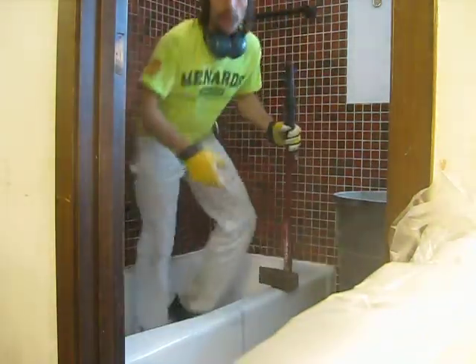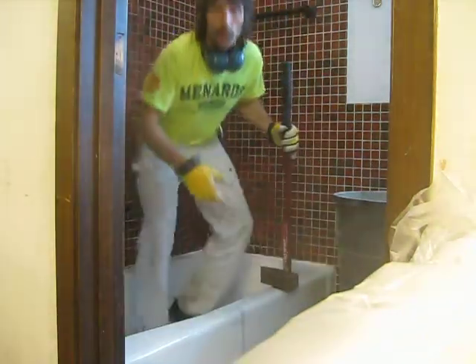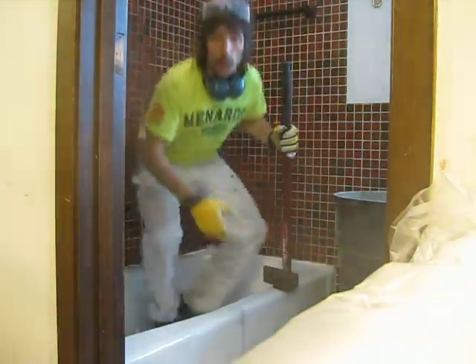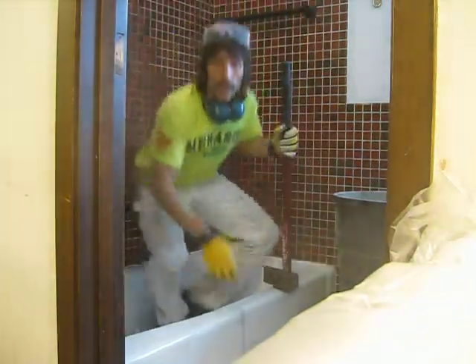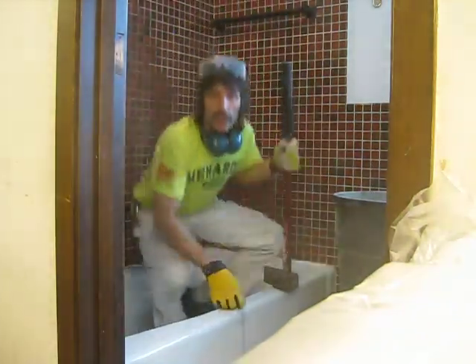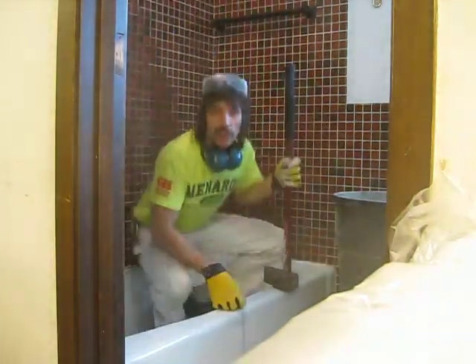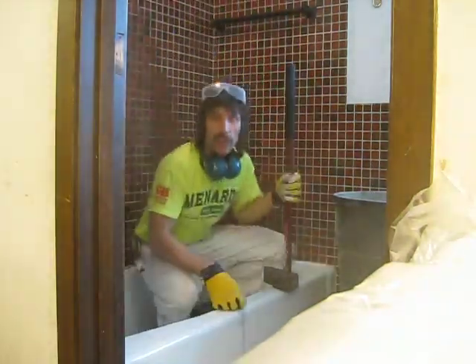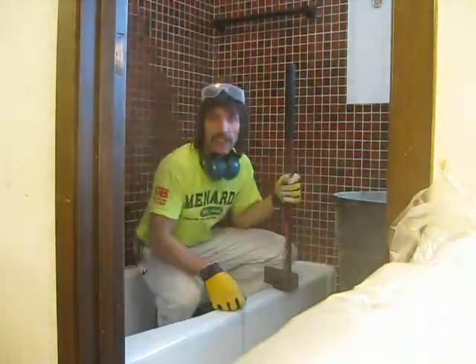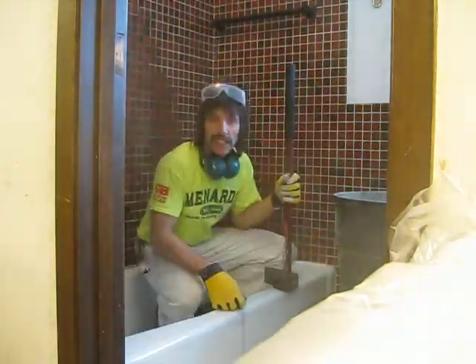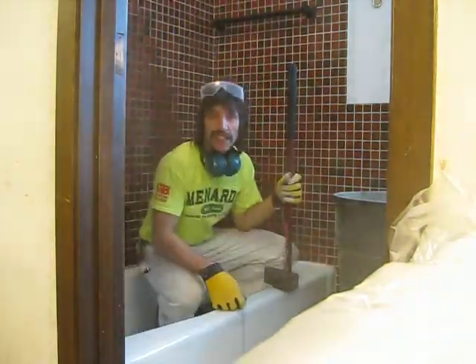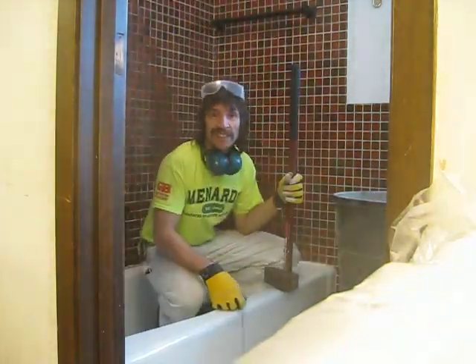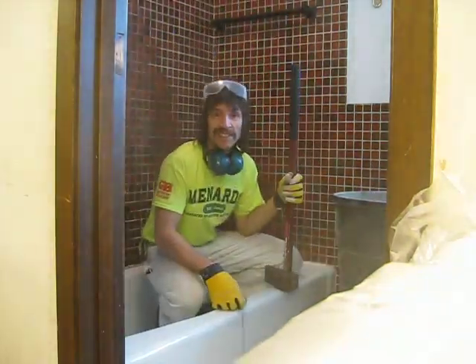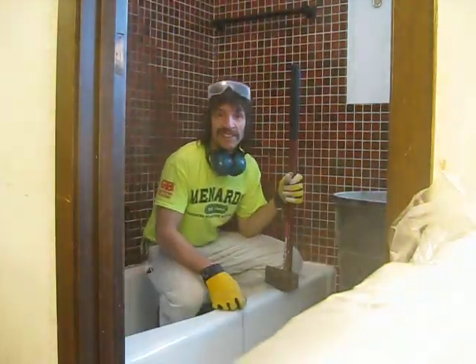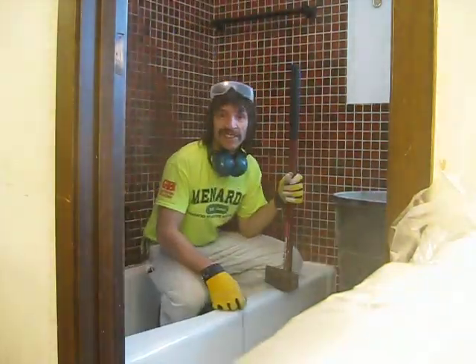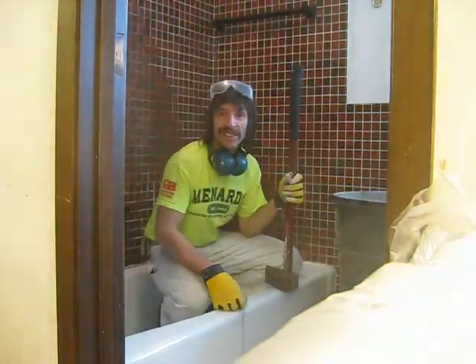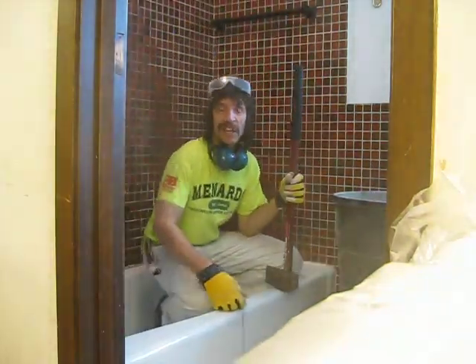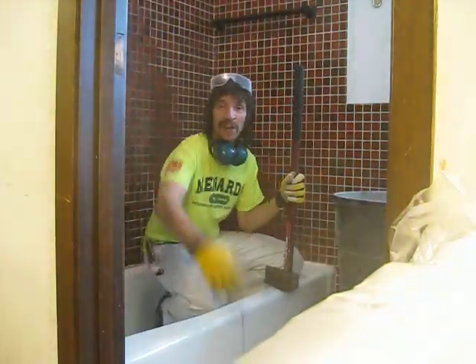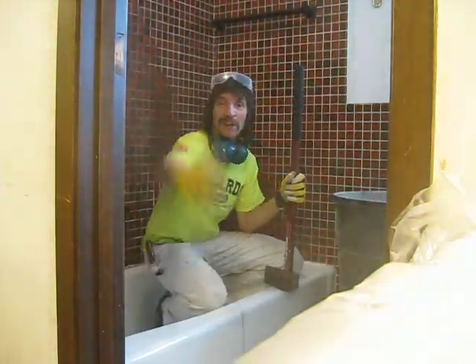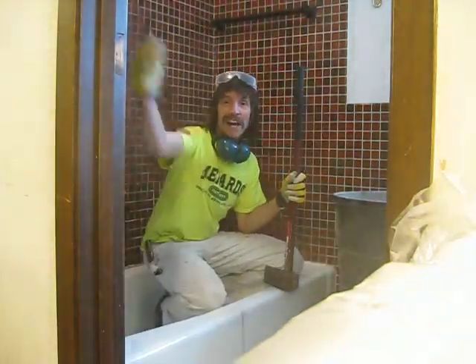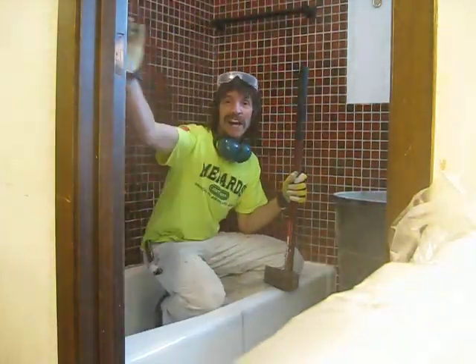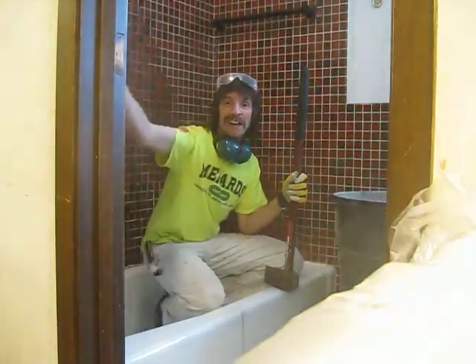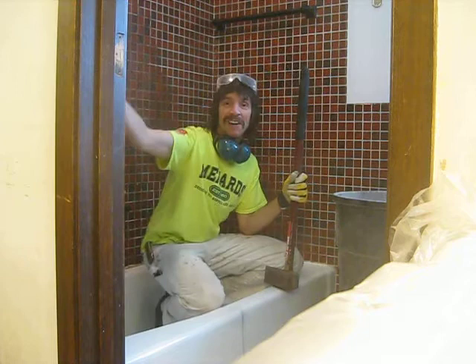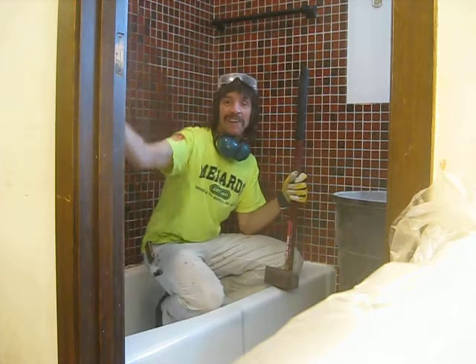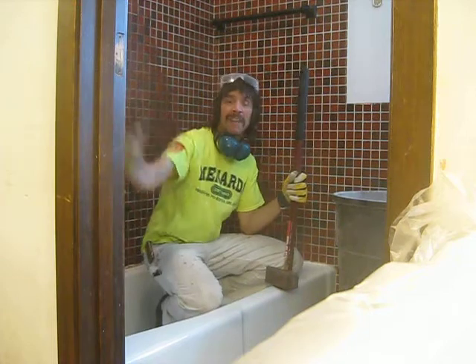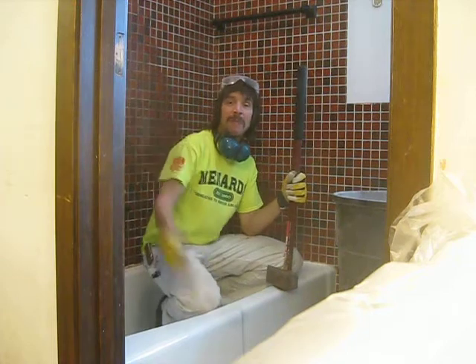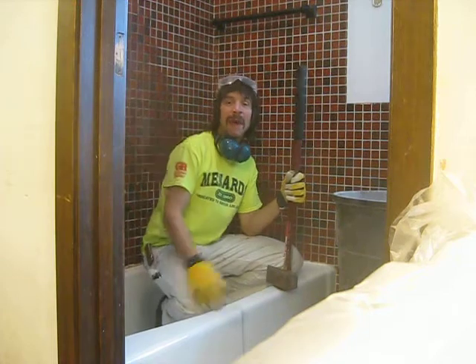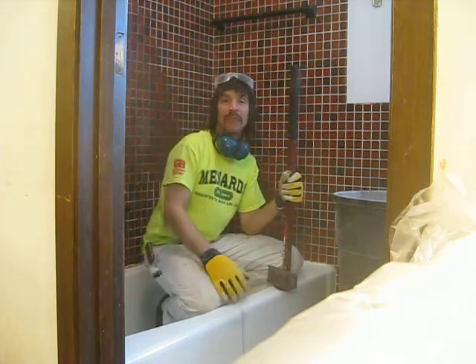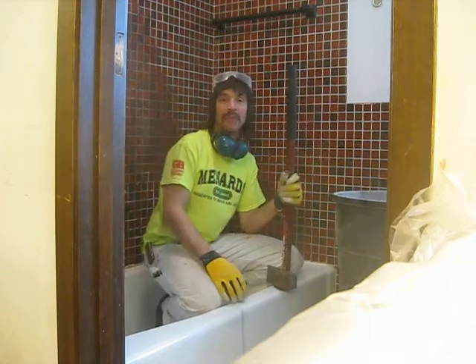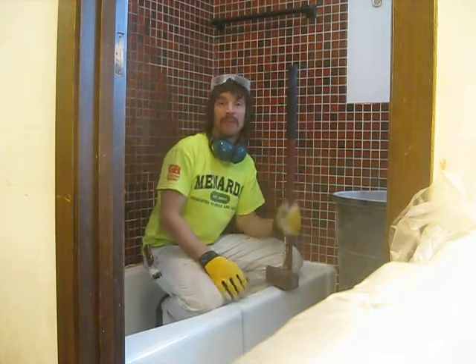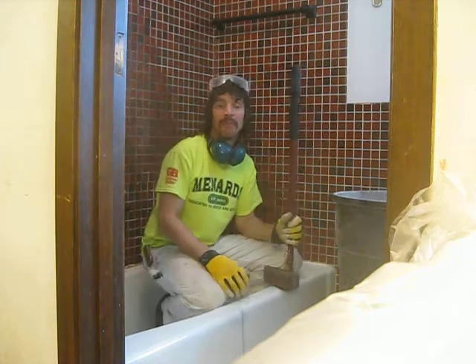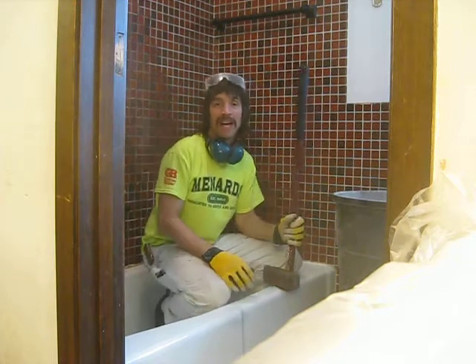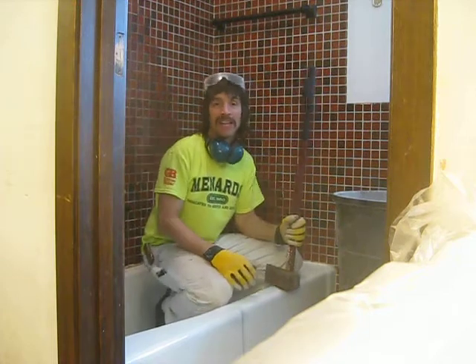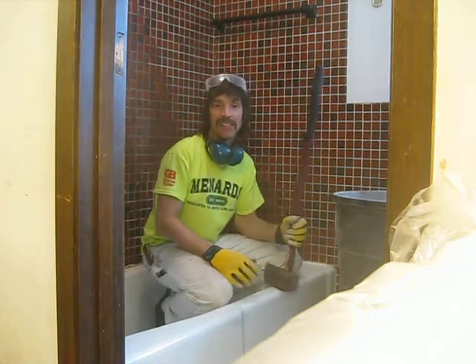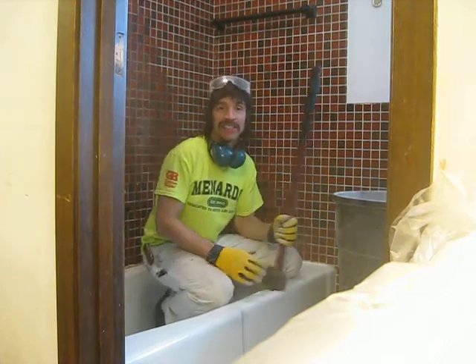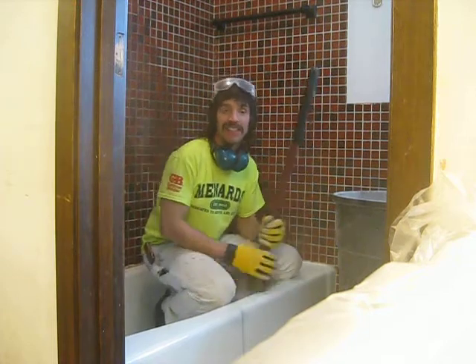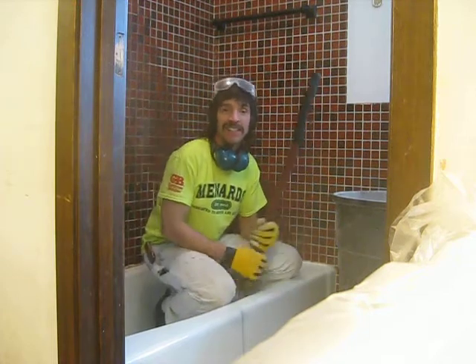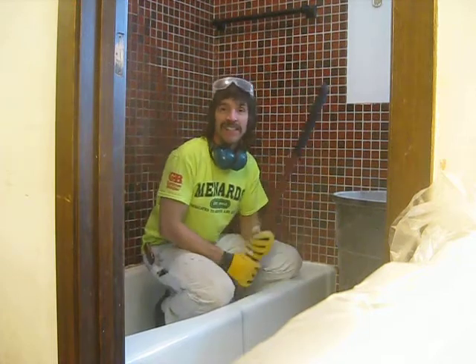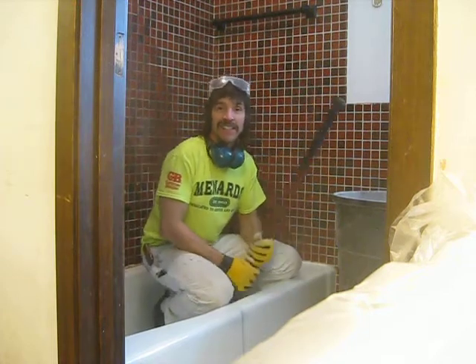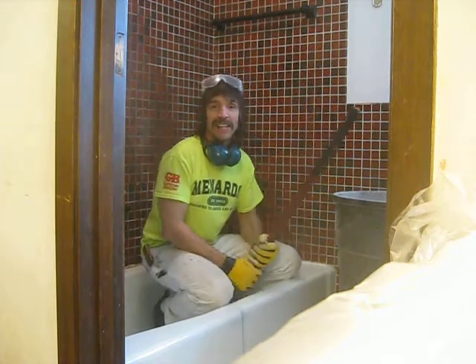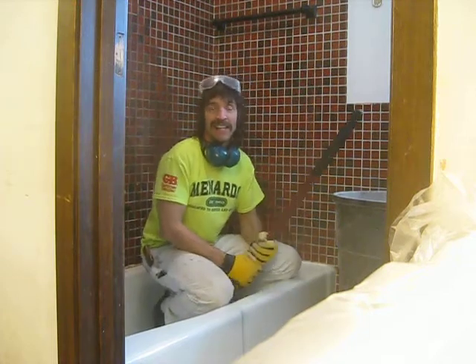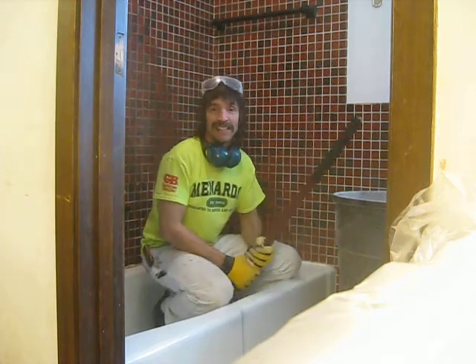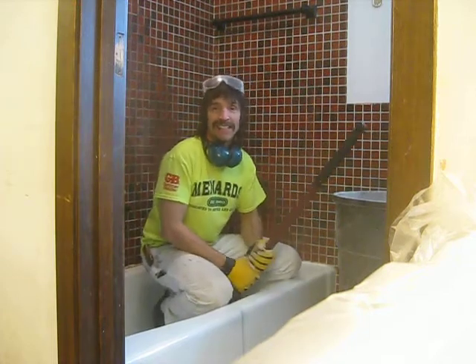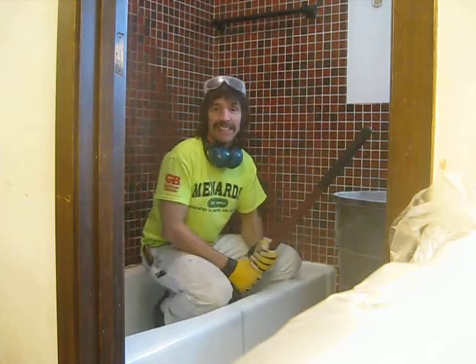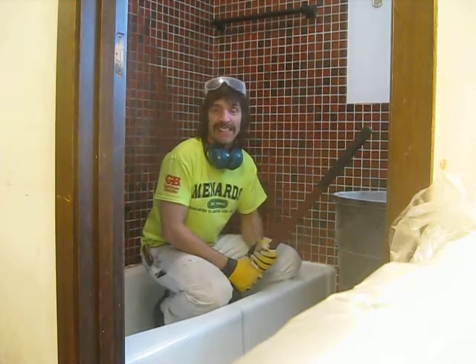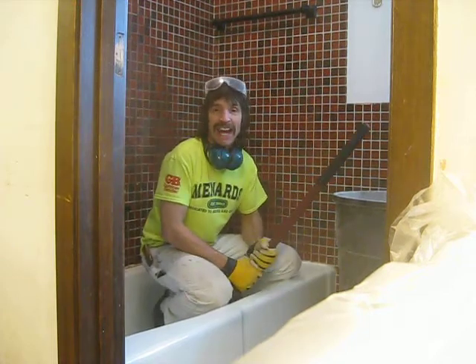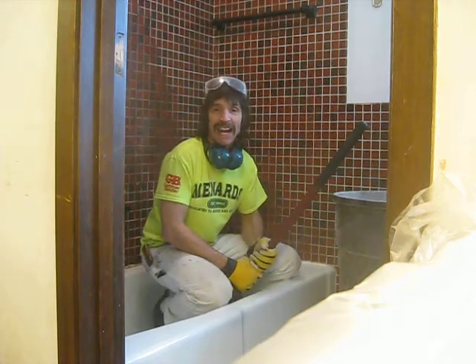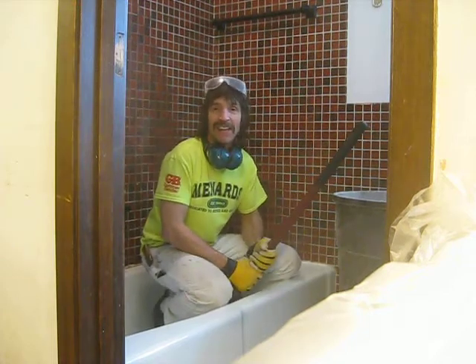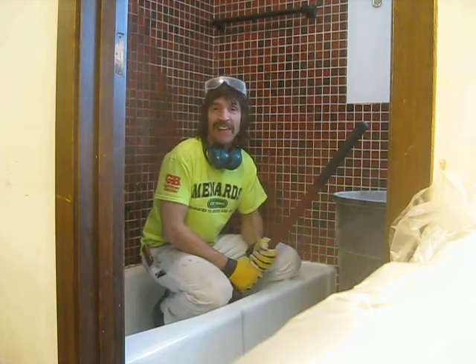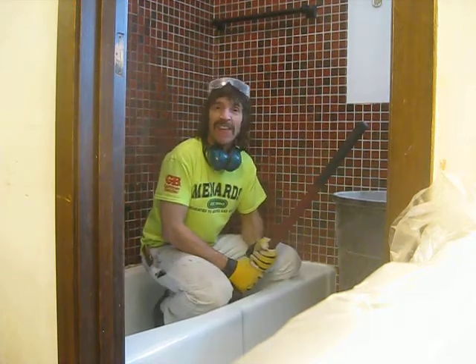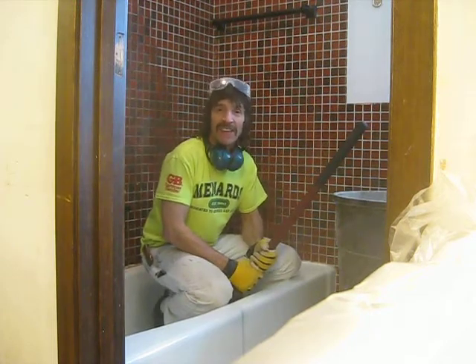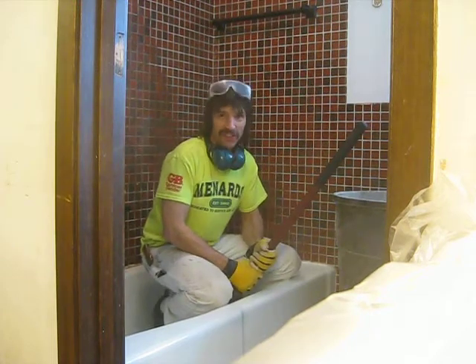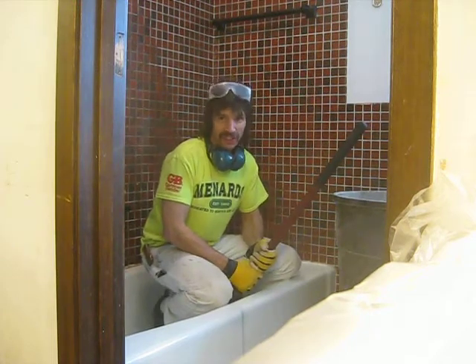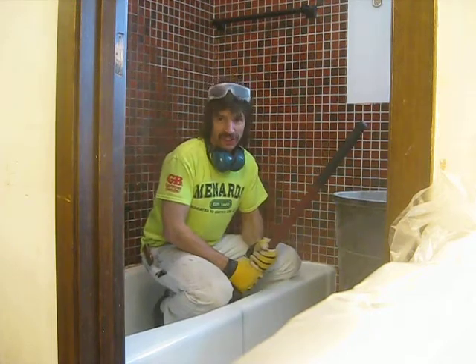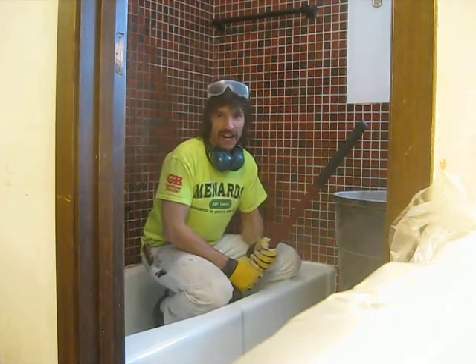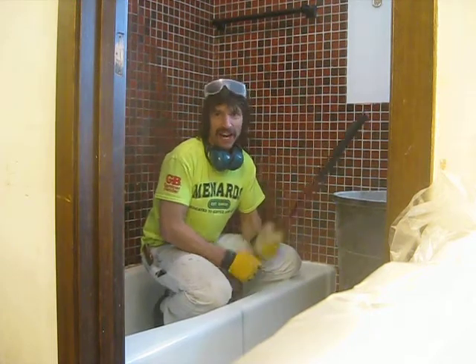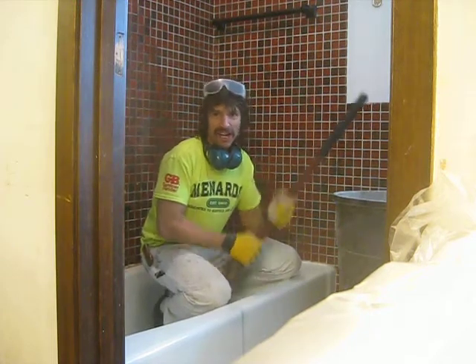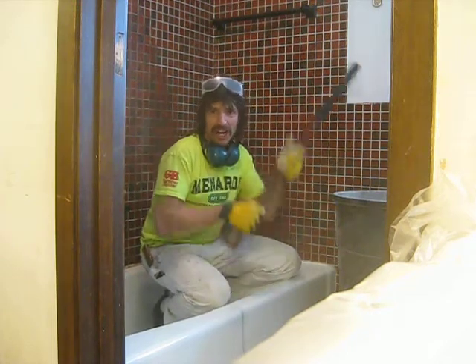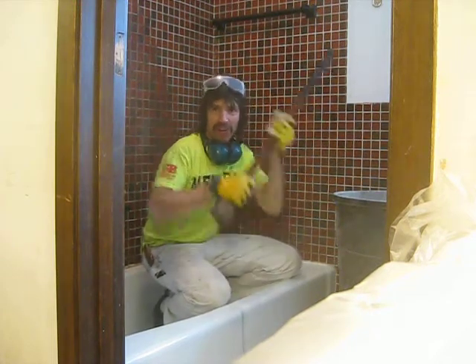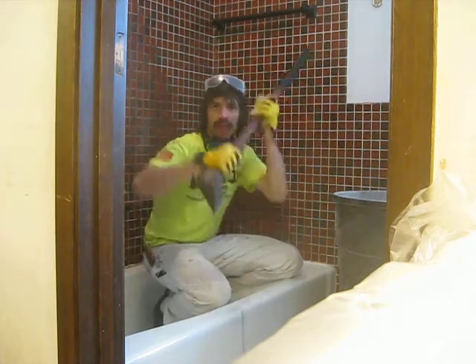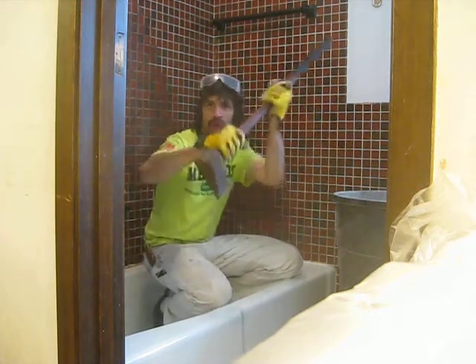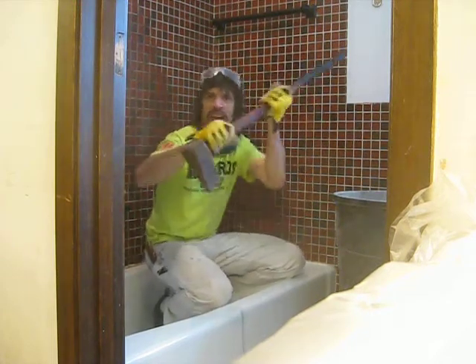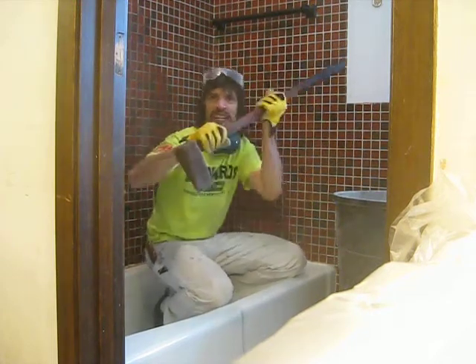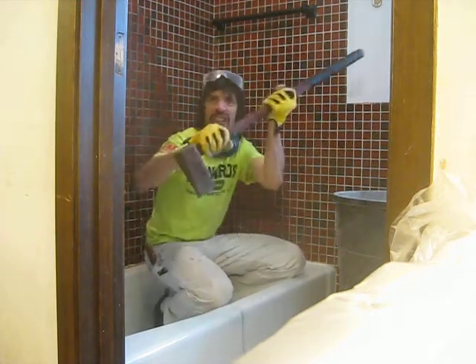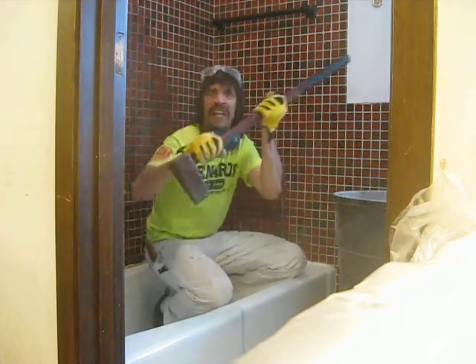Well, greetings! Here we are in the bathroom project, and it's the day — the day of reckoning!